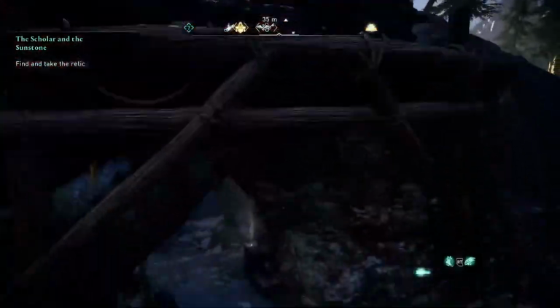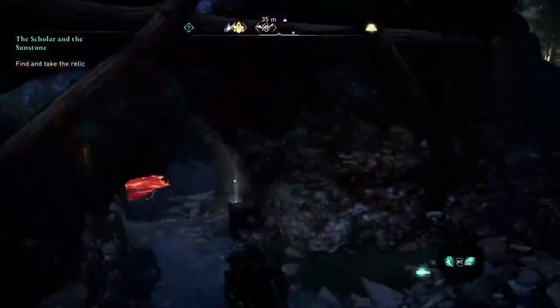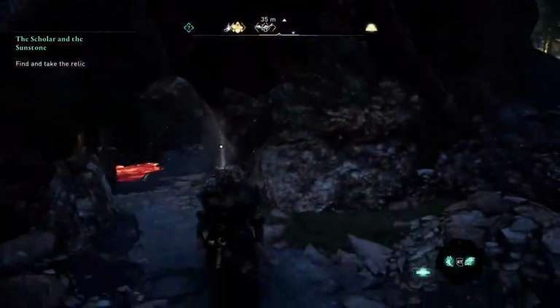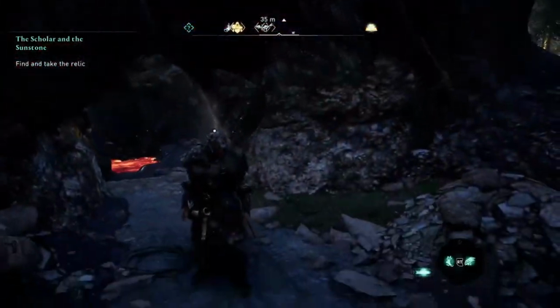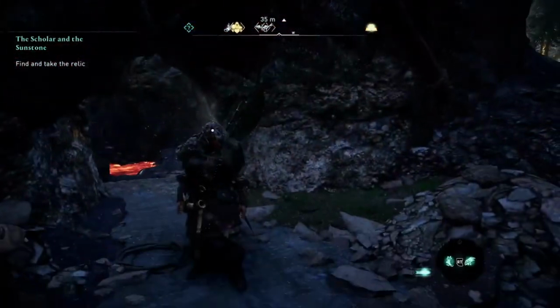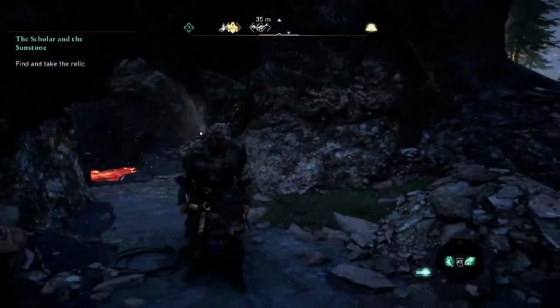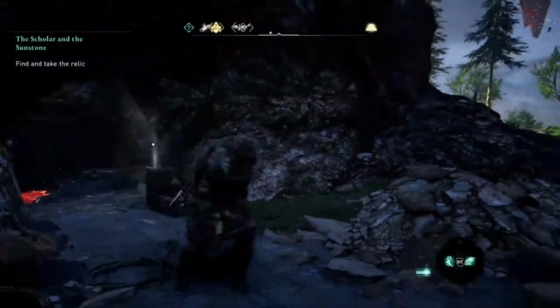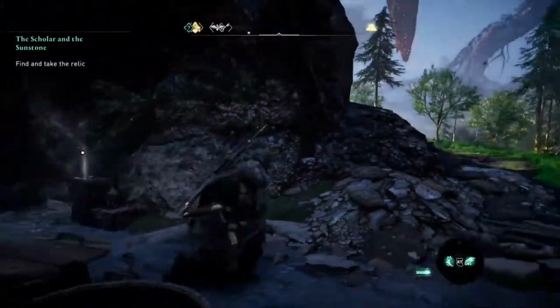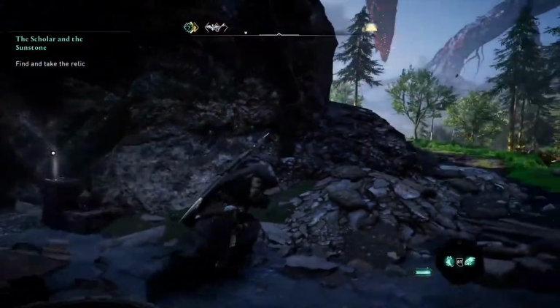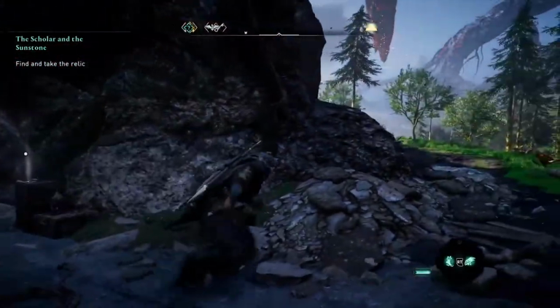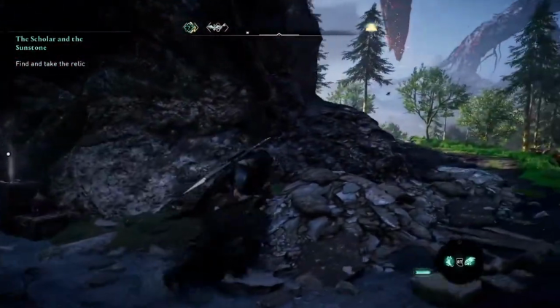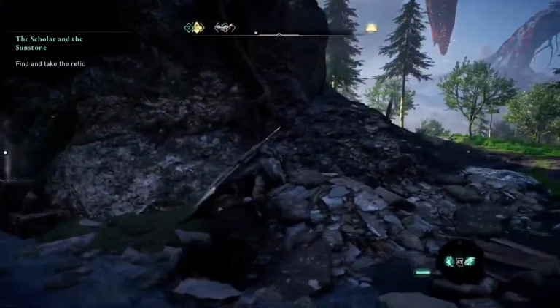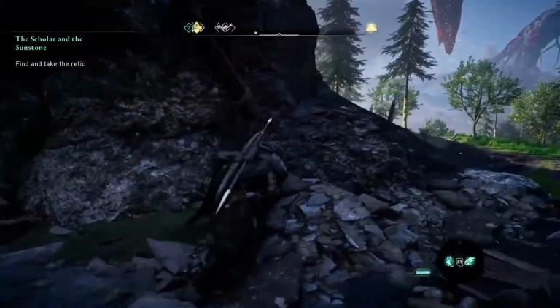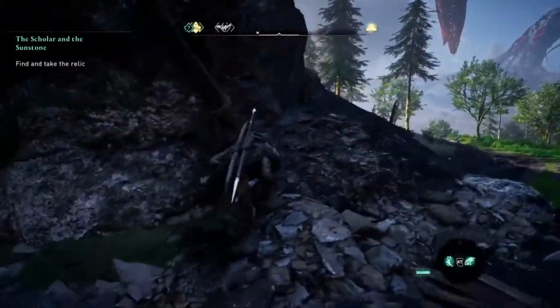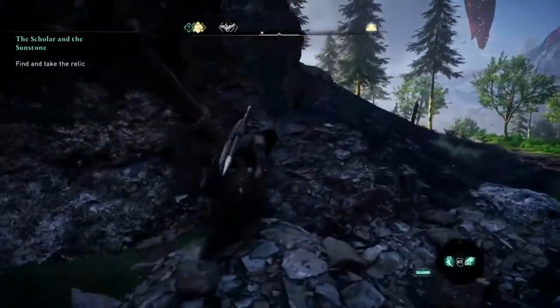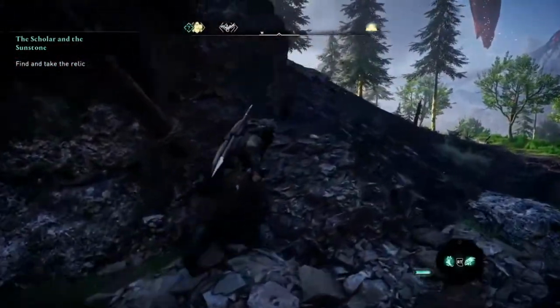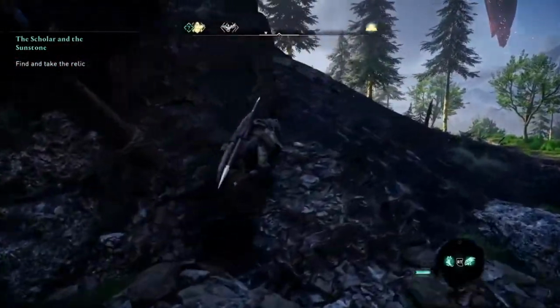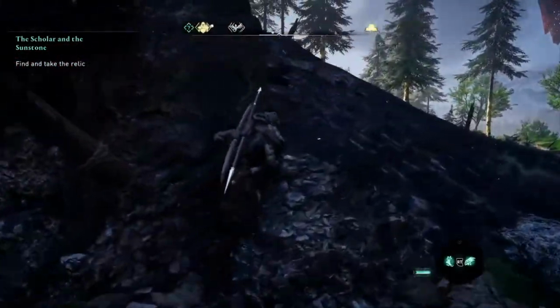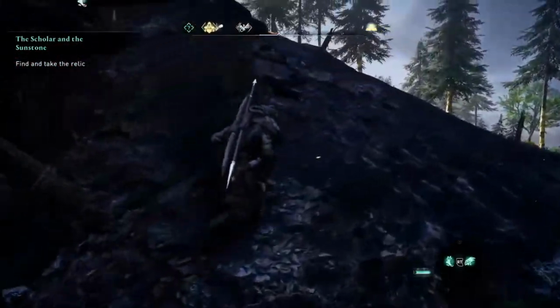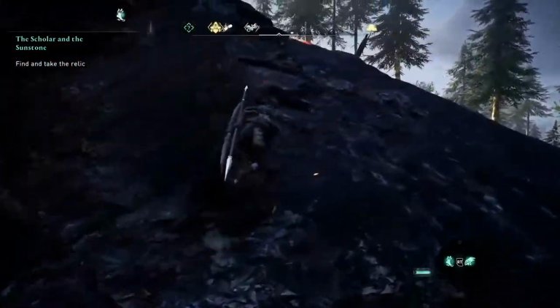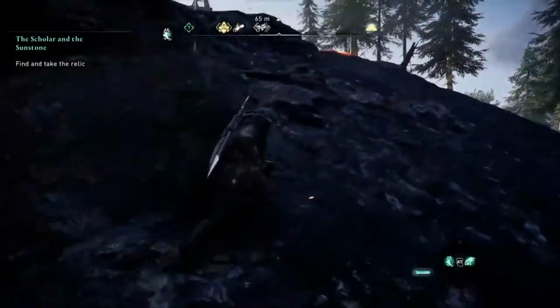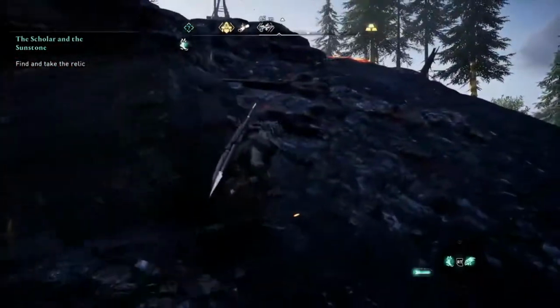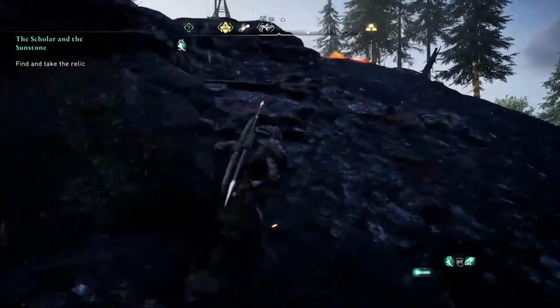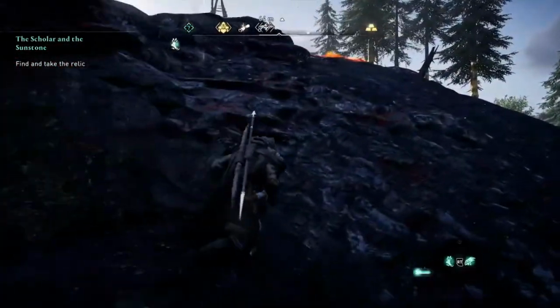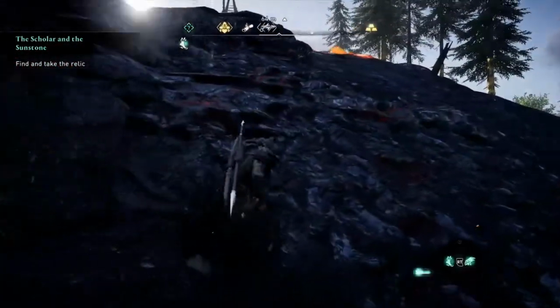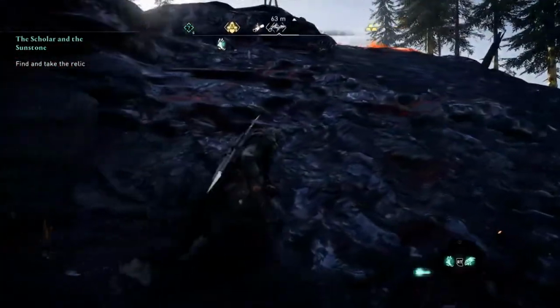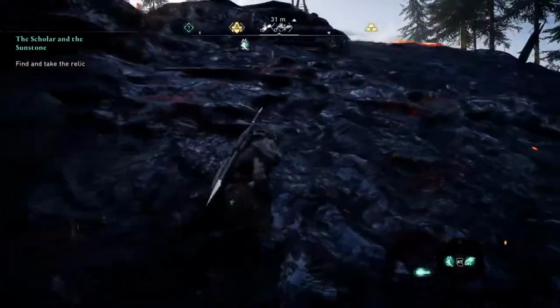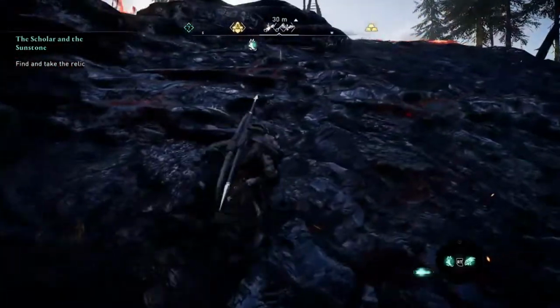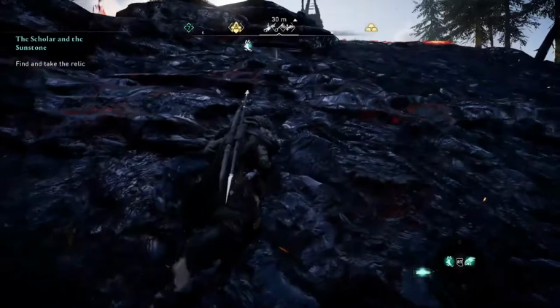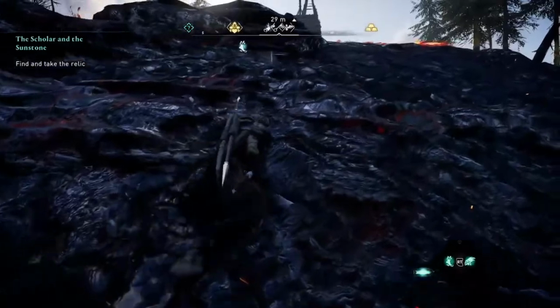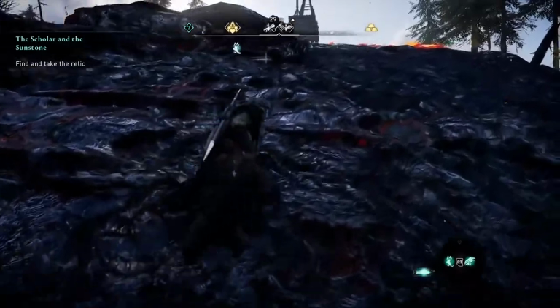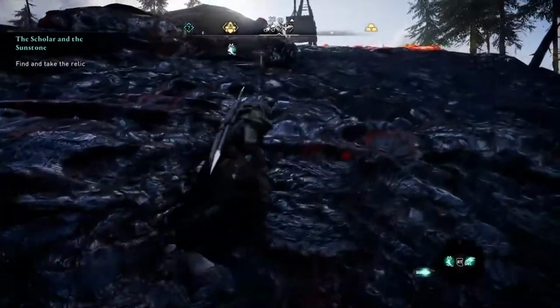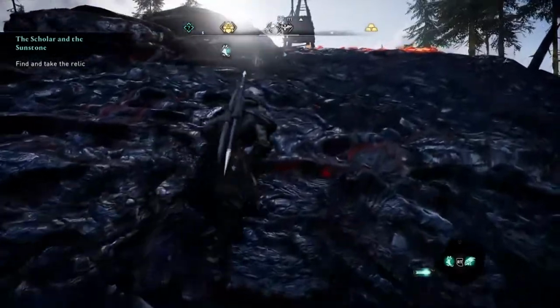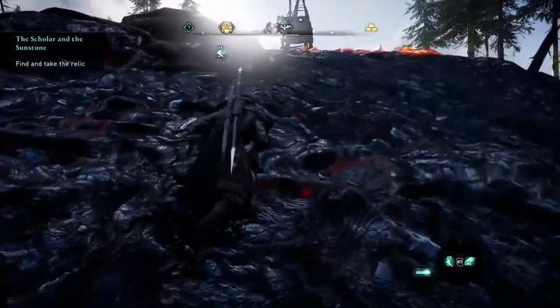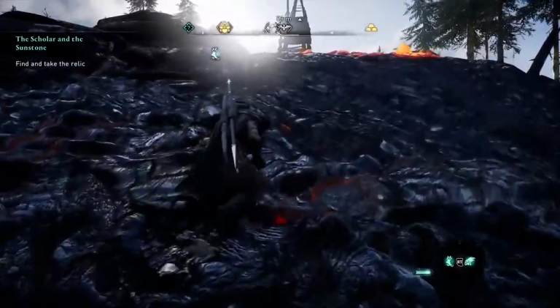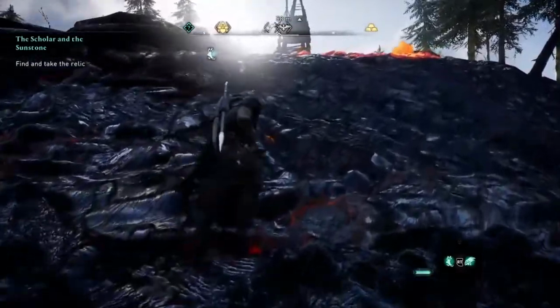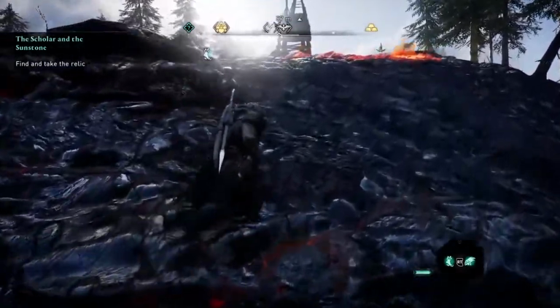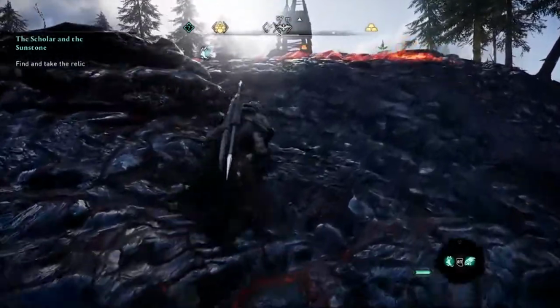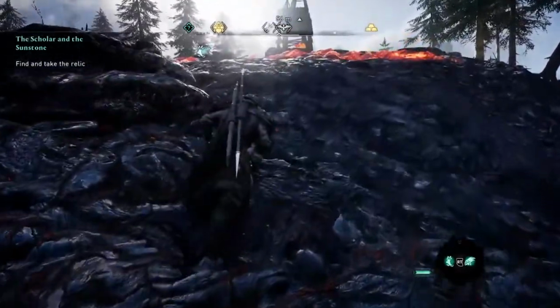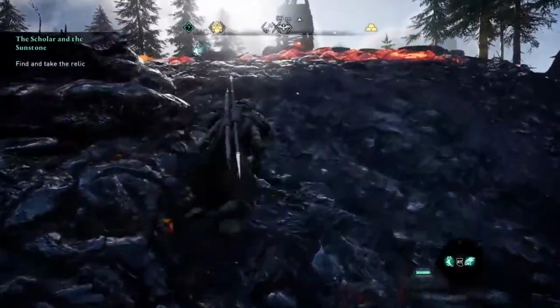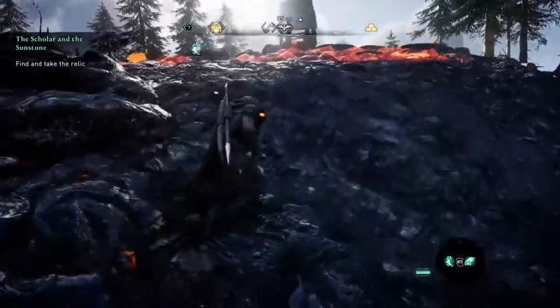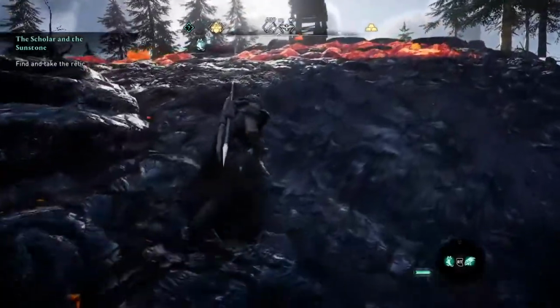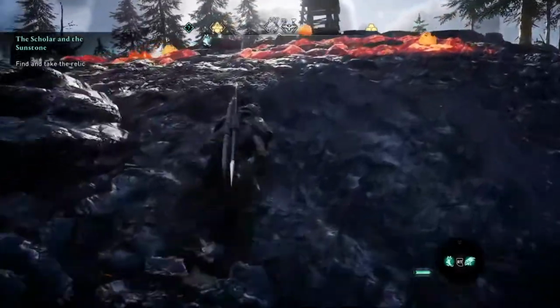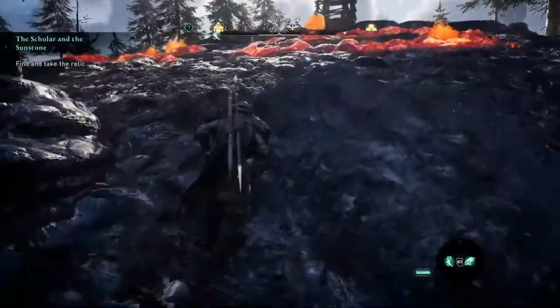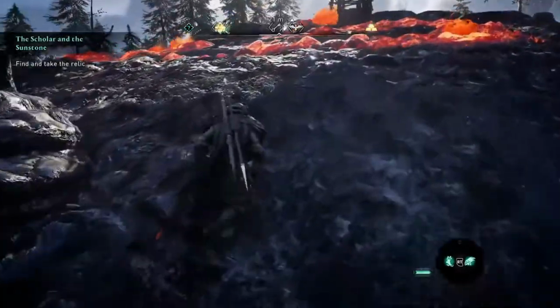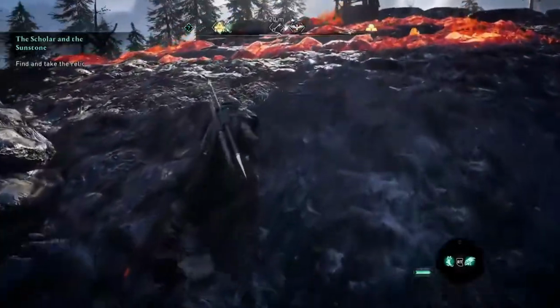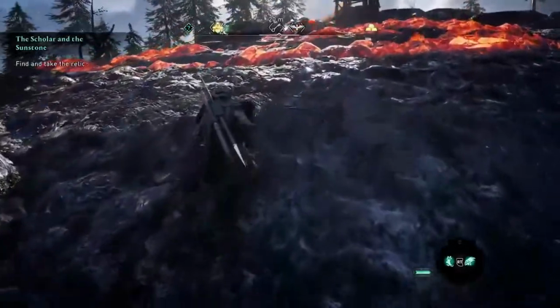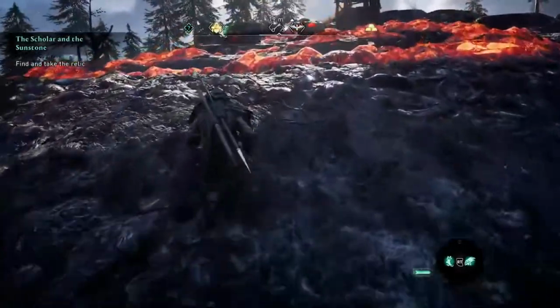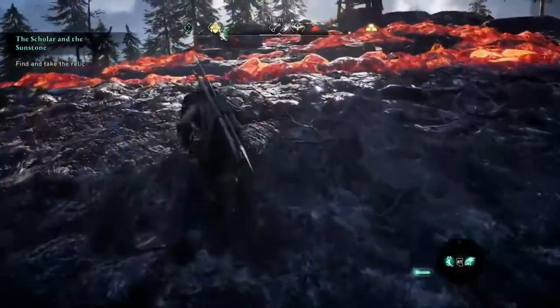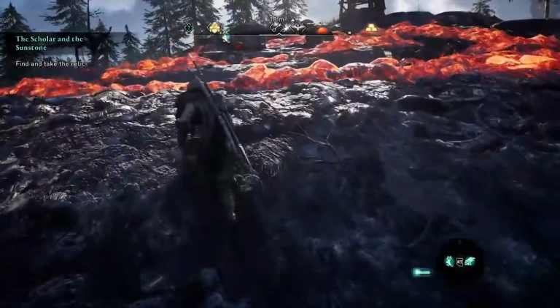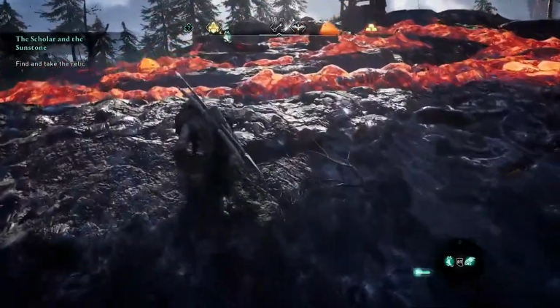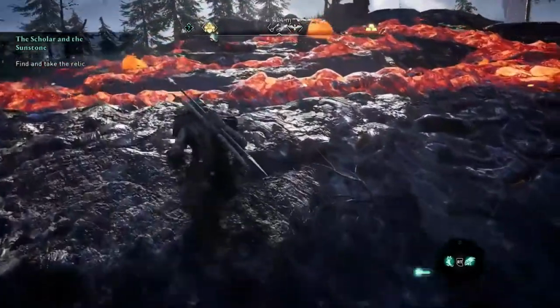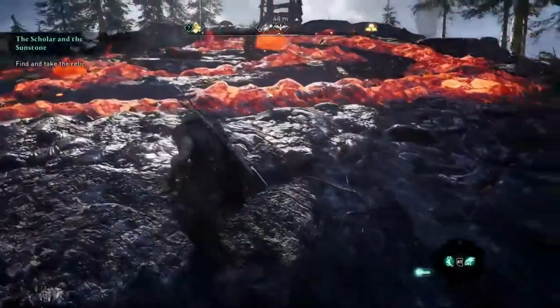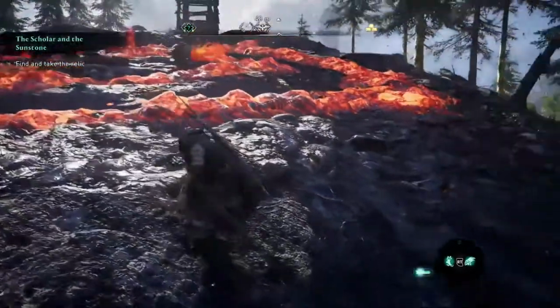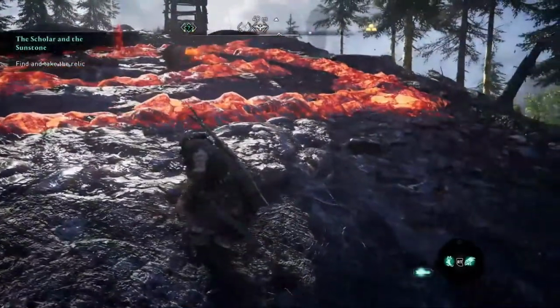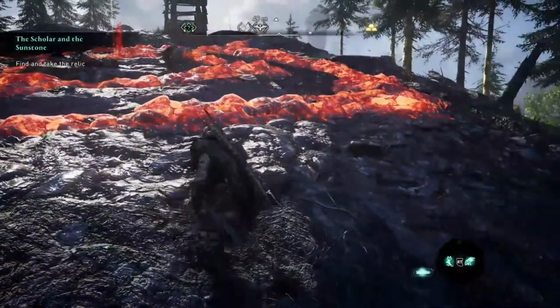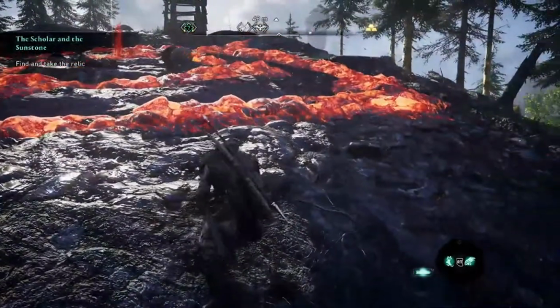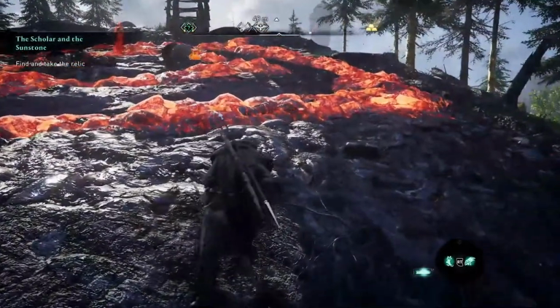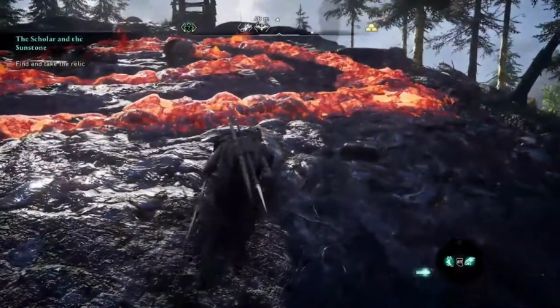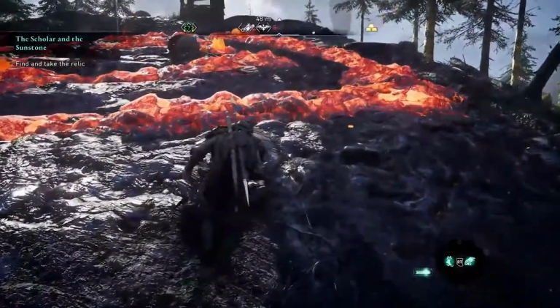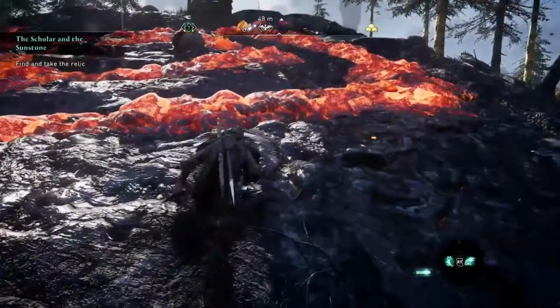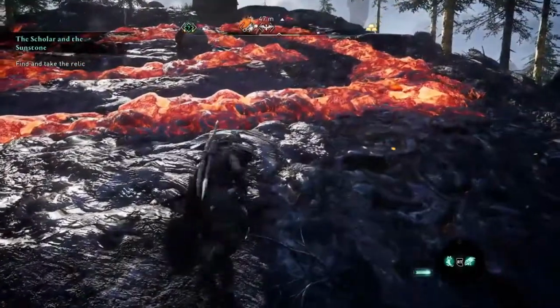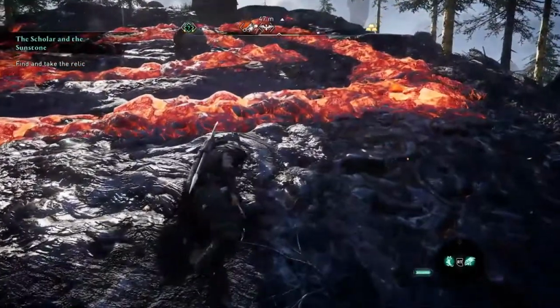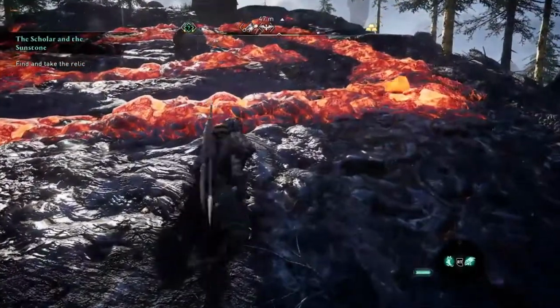Use your Hugr-Rip power to safely traverse the lava, then you will need to refill your power with the flowers and you will need the Hugr-Rip power again.